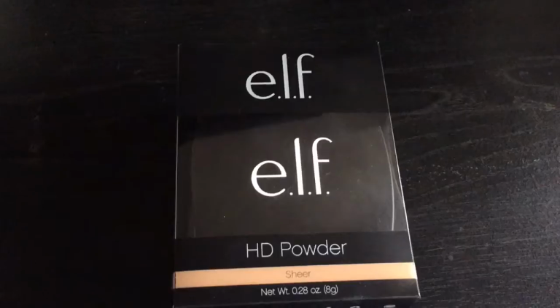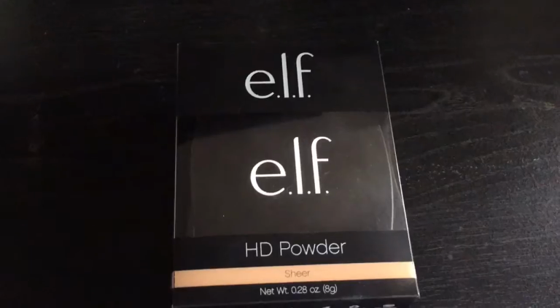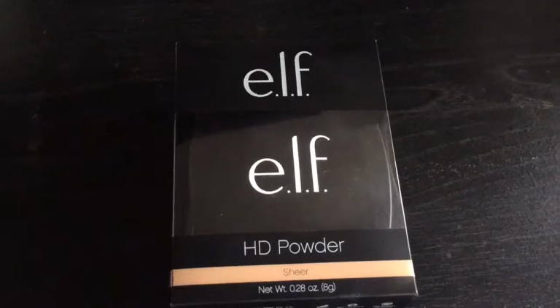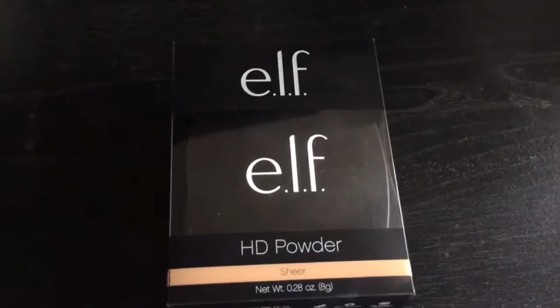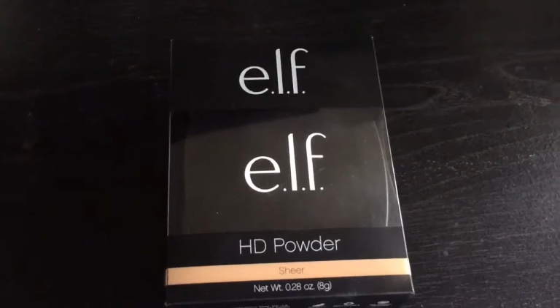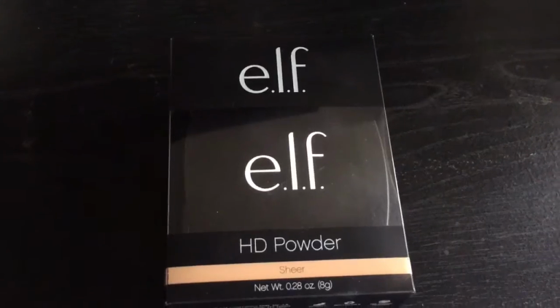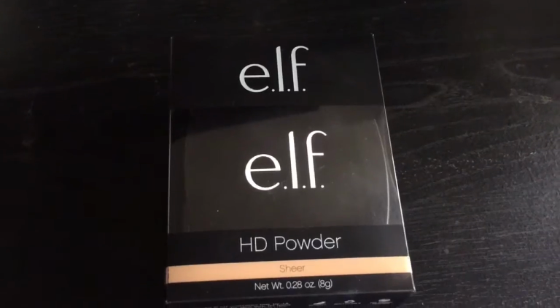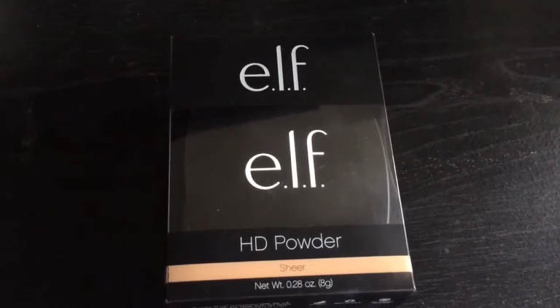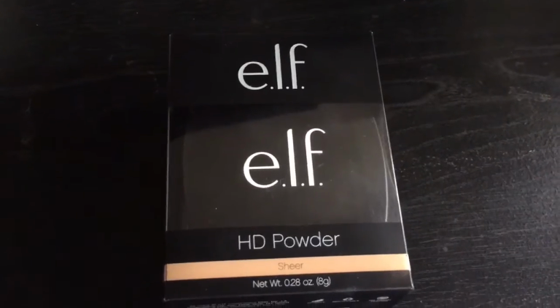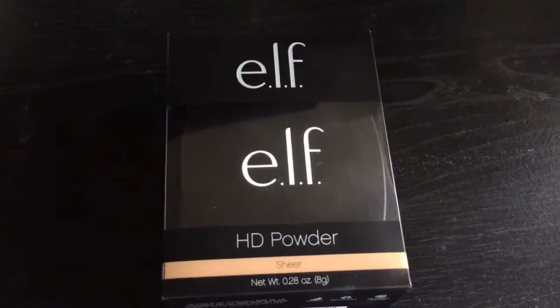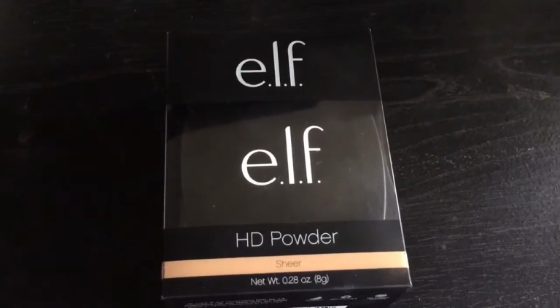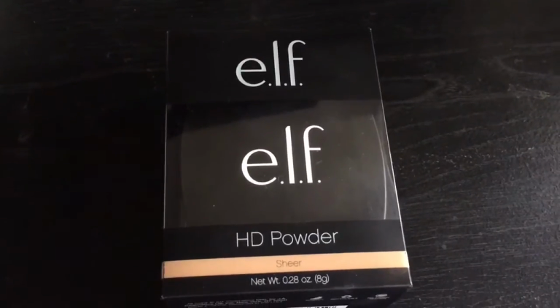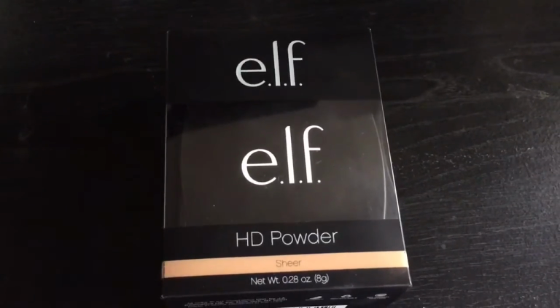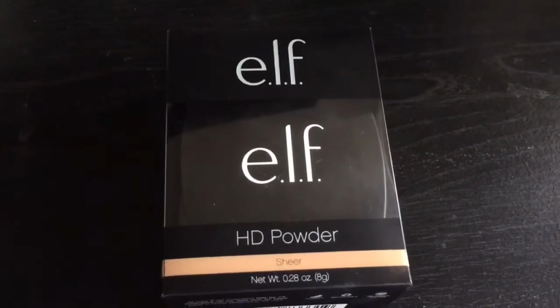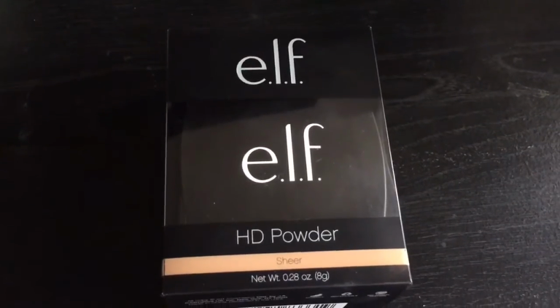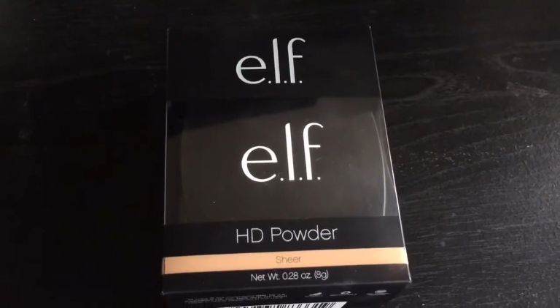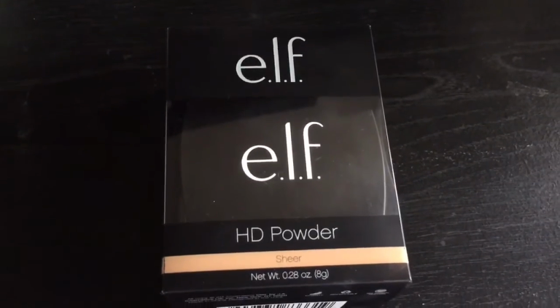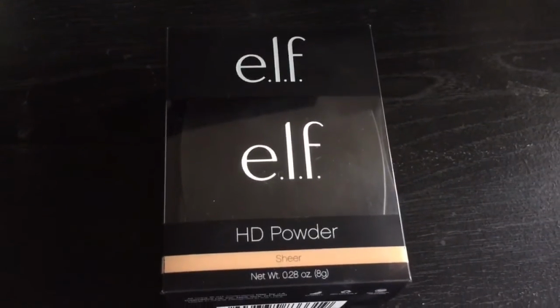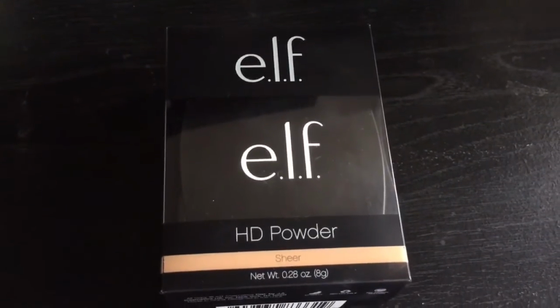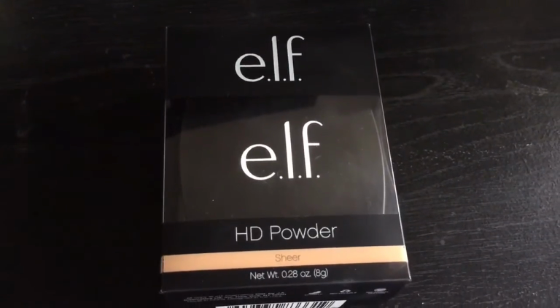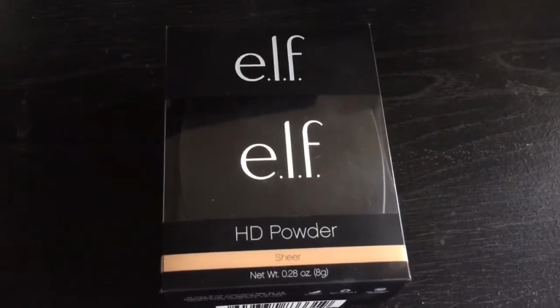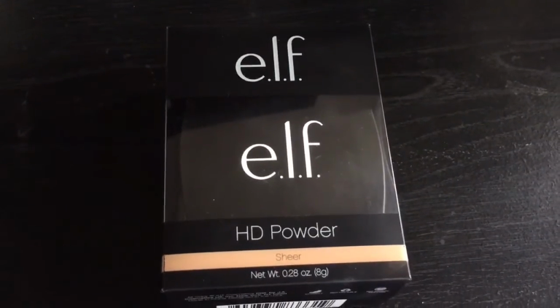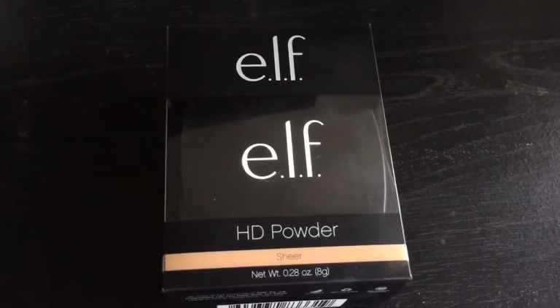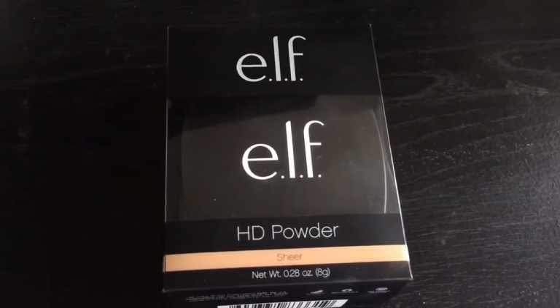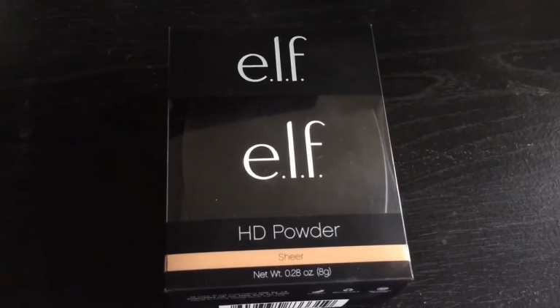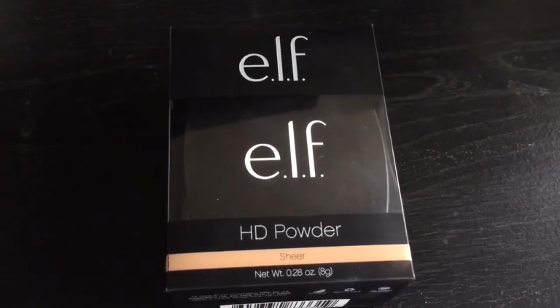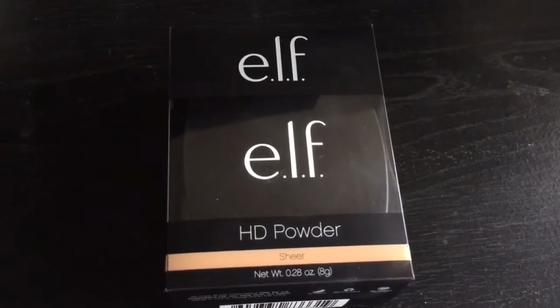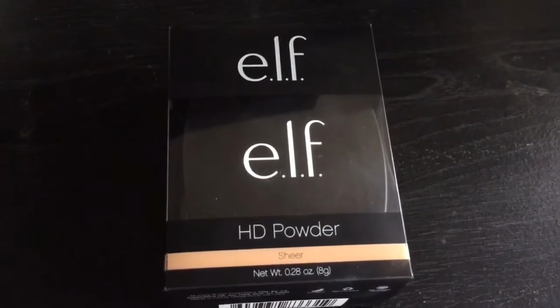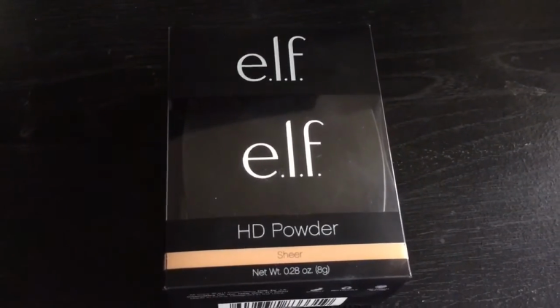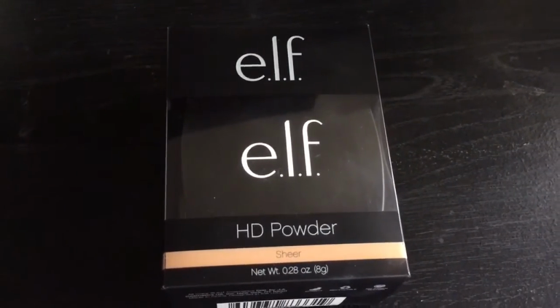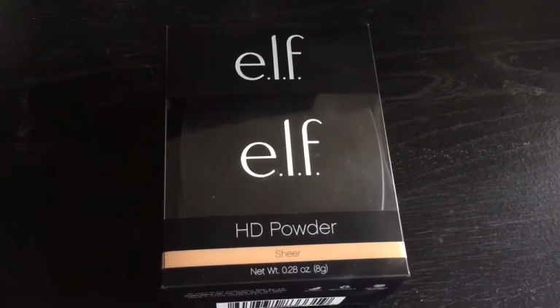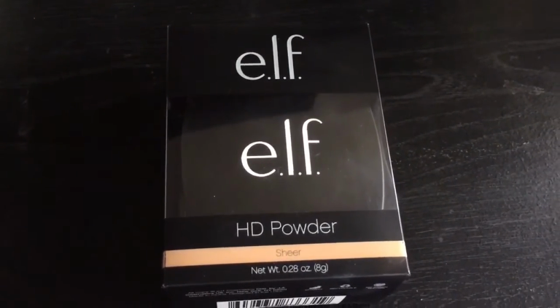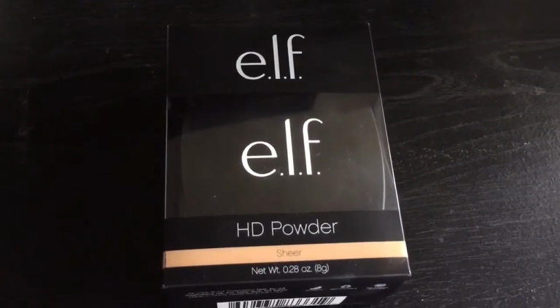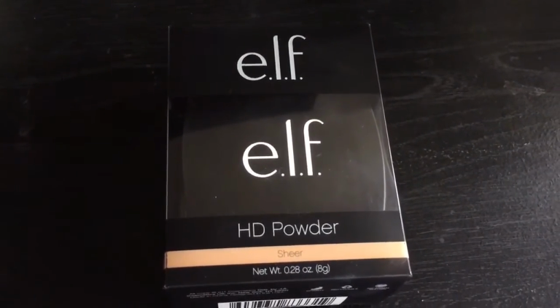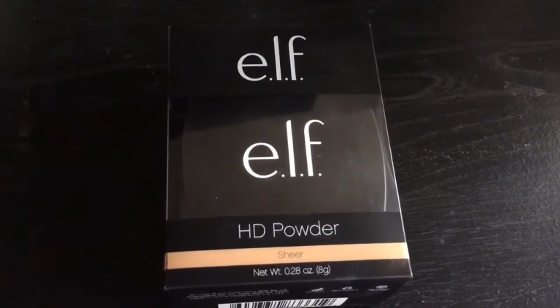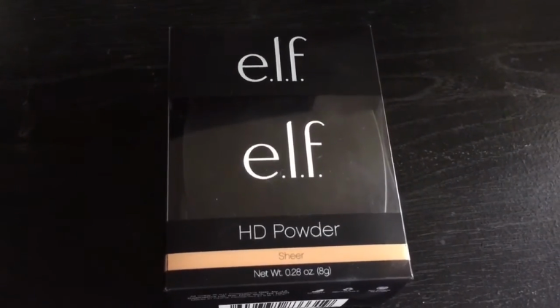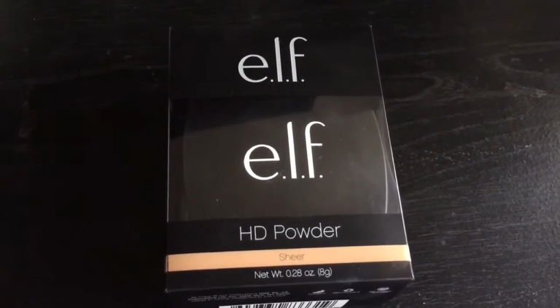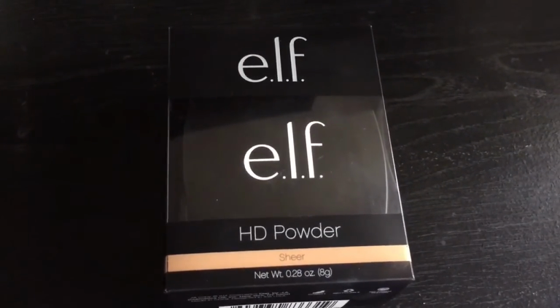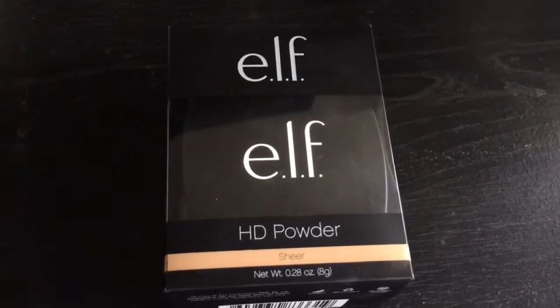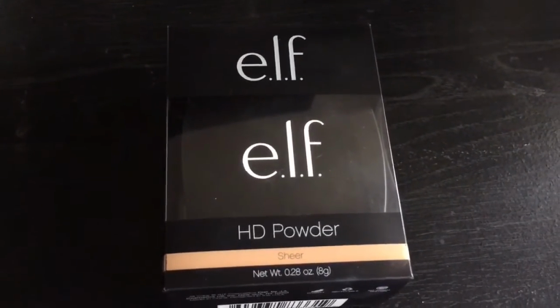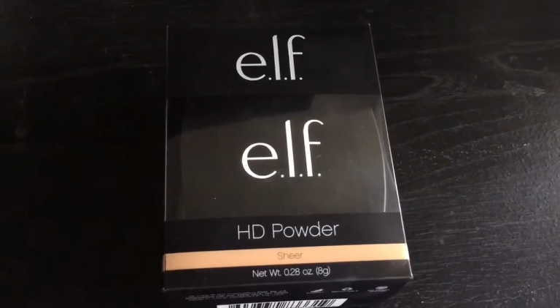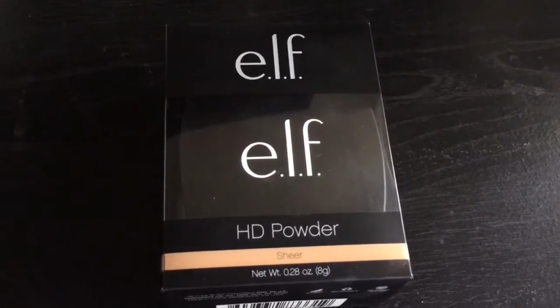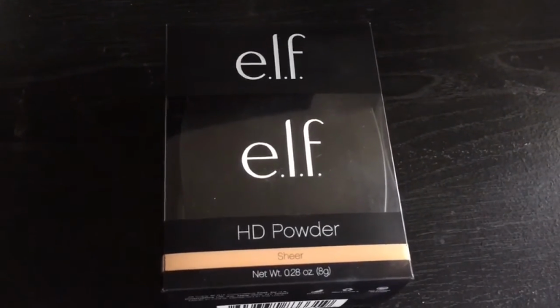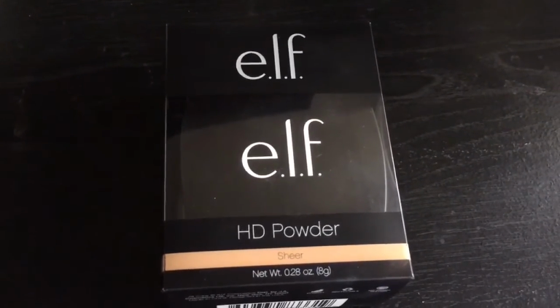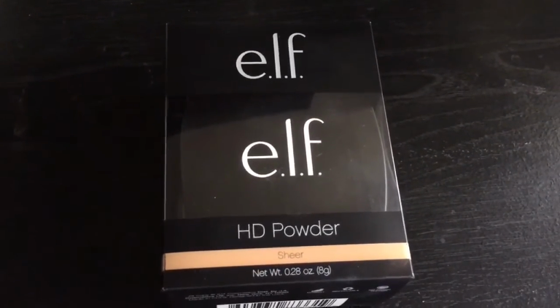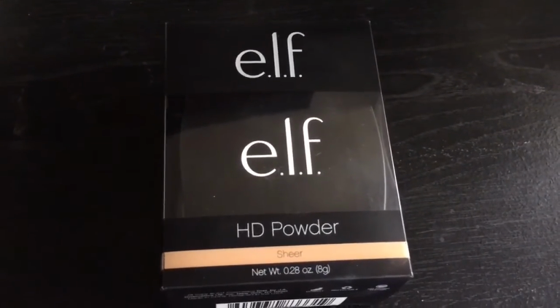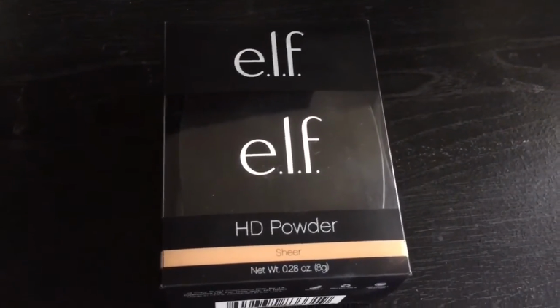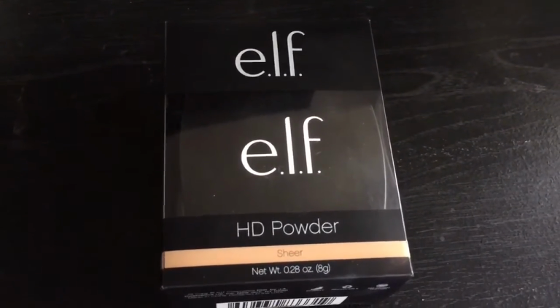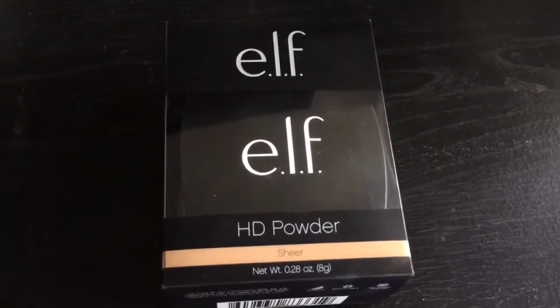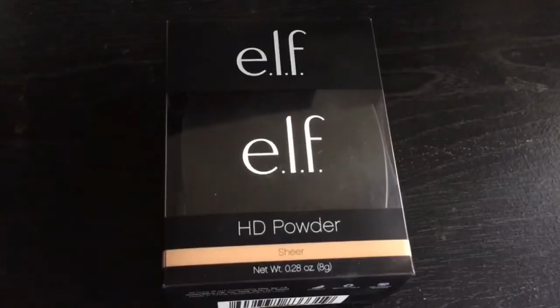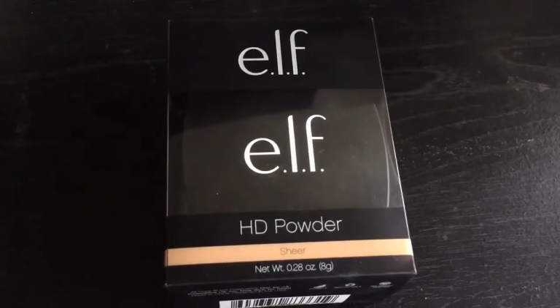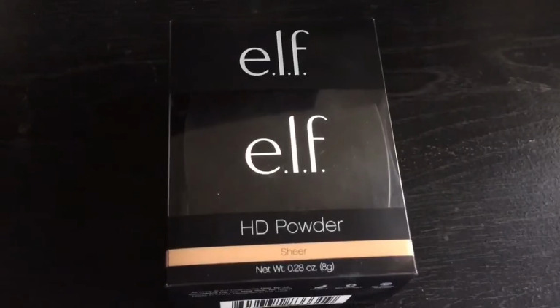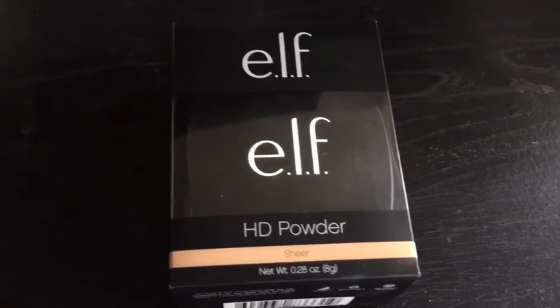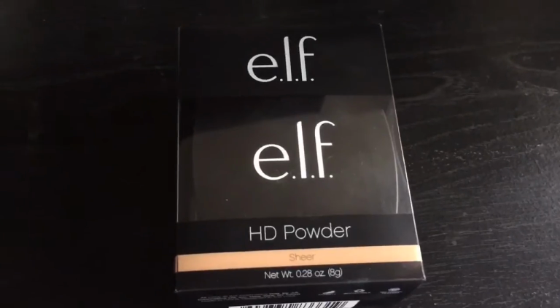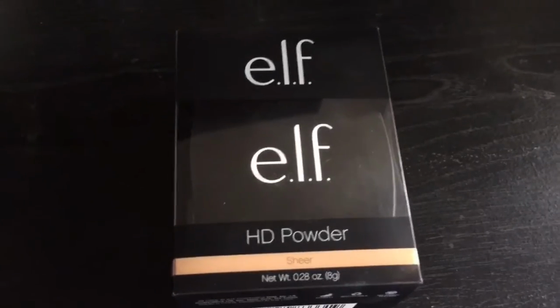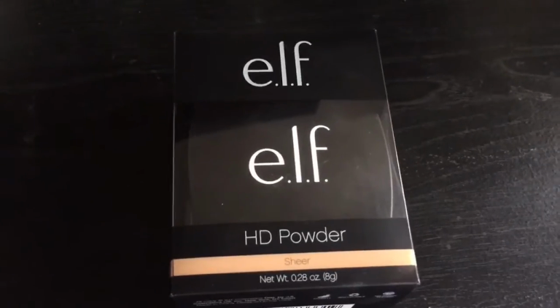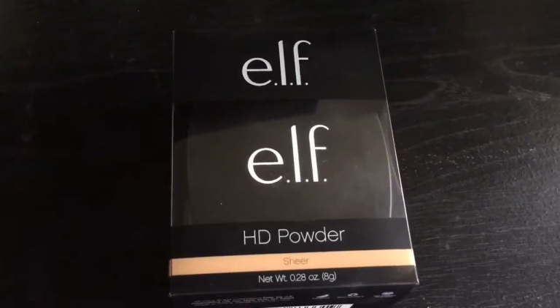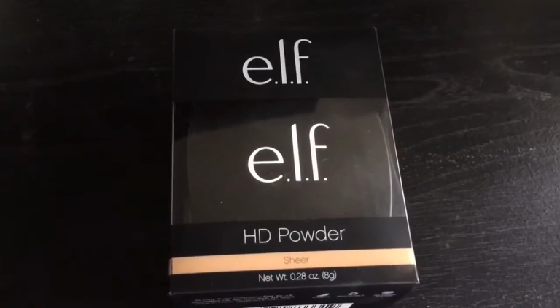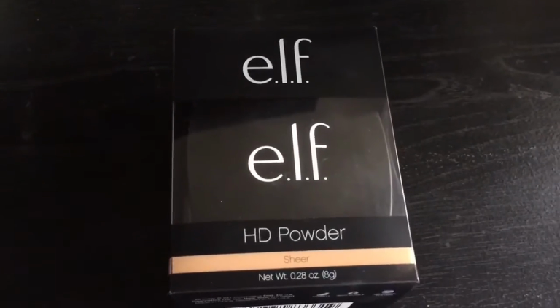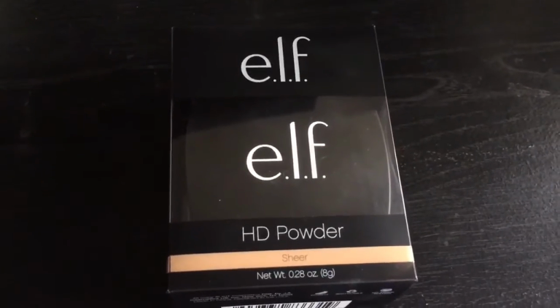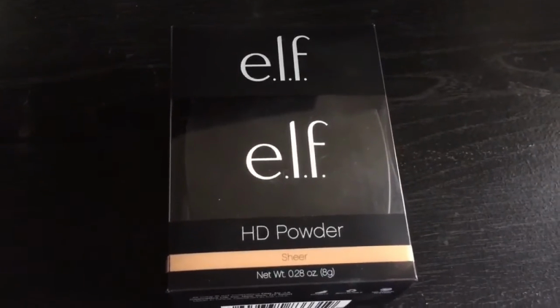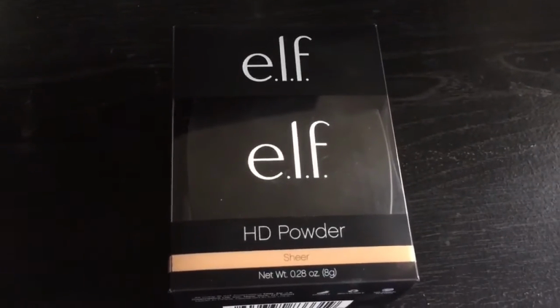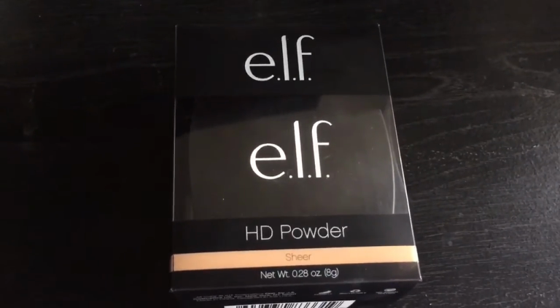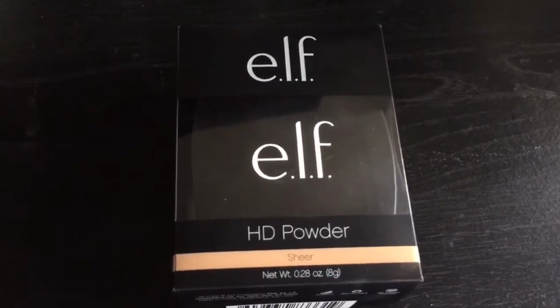Hi everybody and welcome back to my channel. For today's discussion it's going to be all about the e.l.f. HD powder.